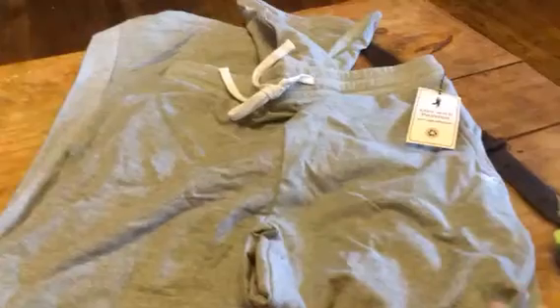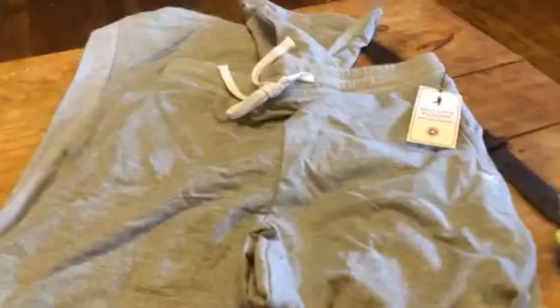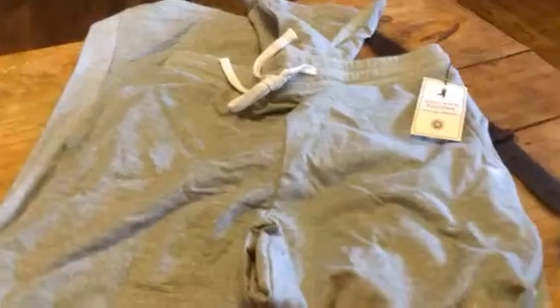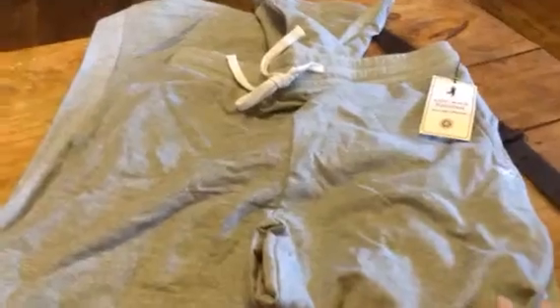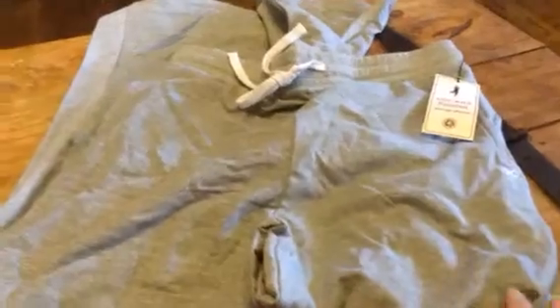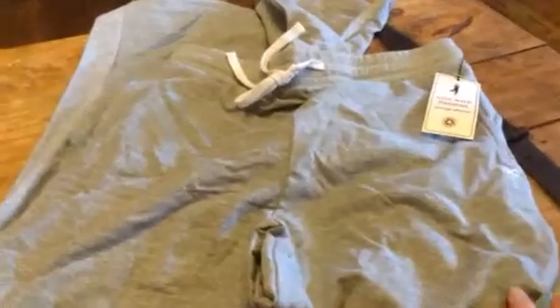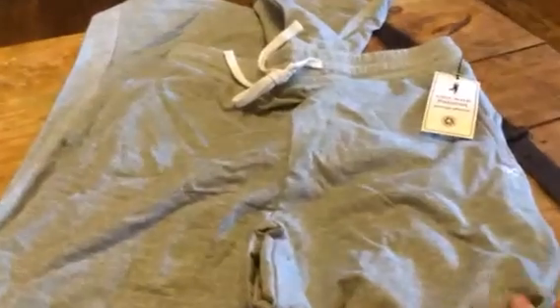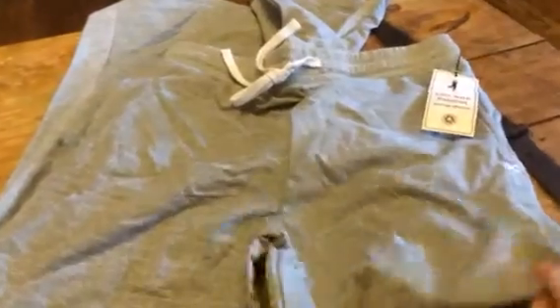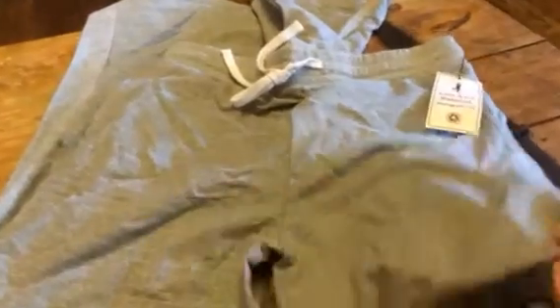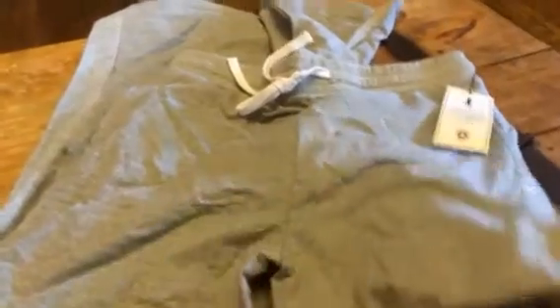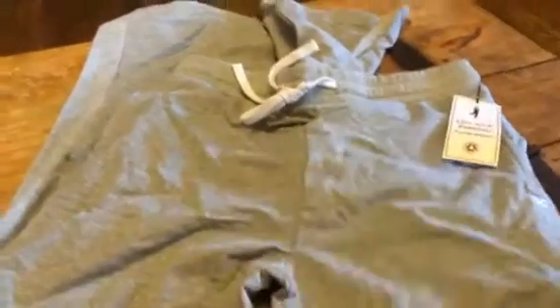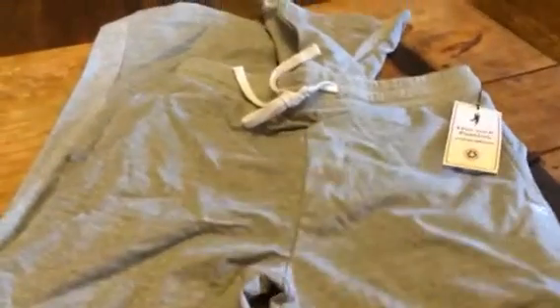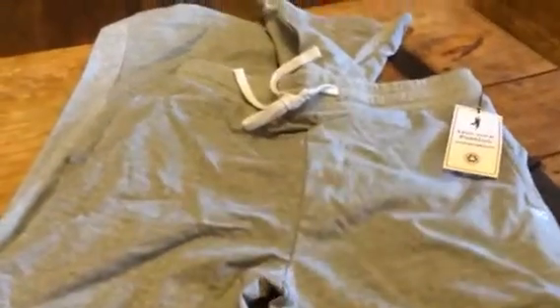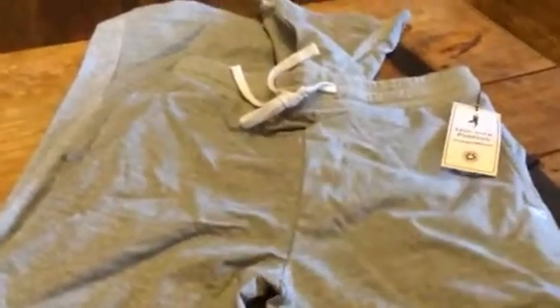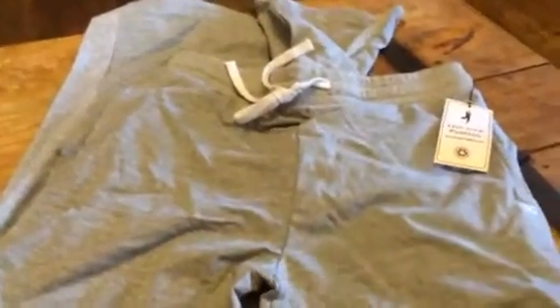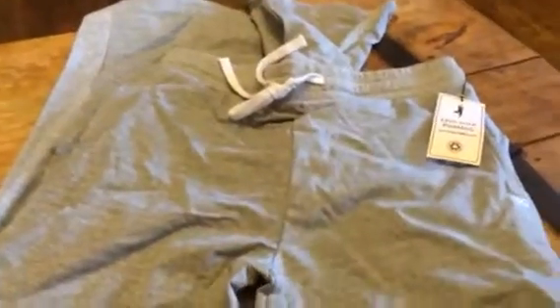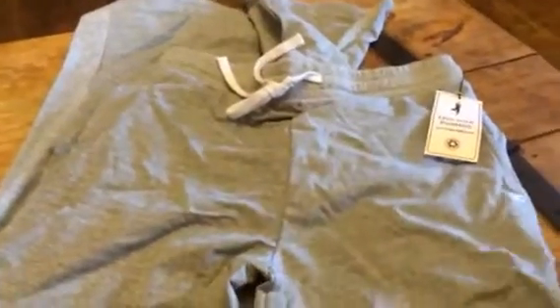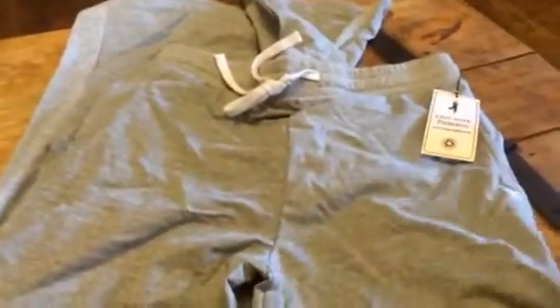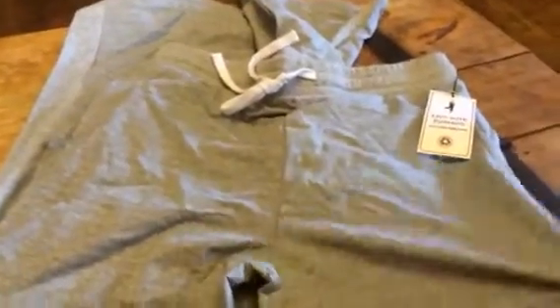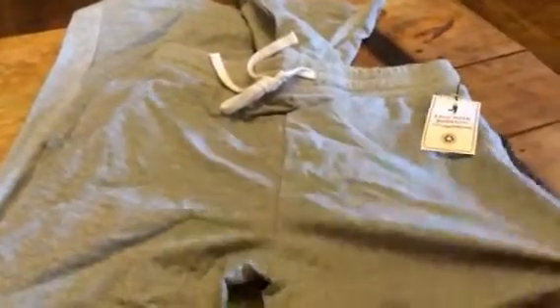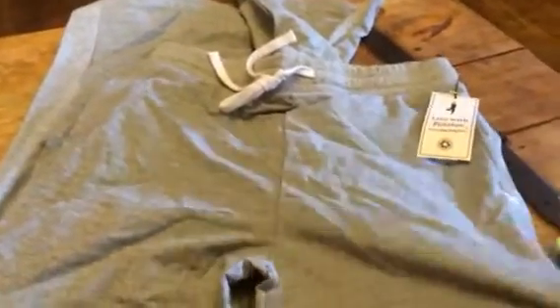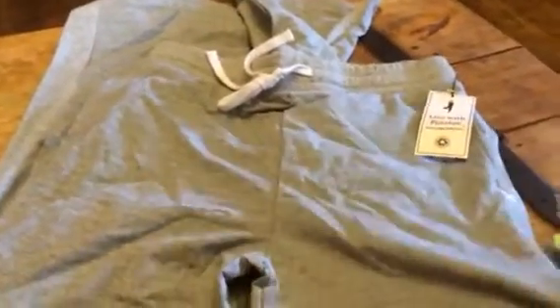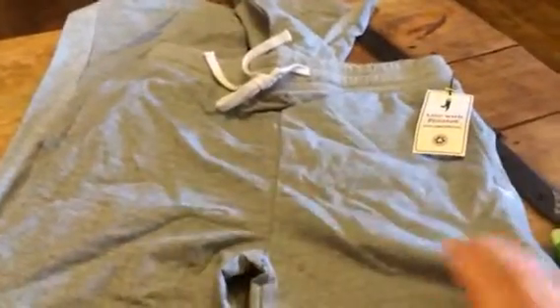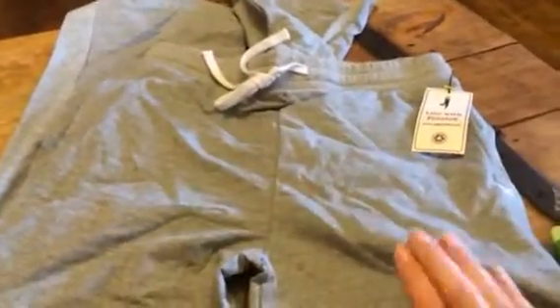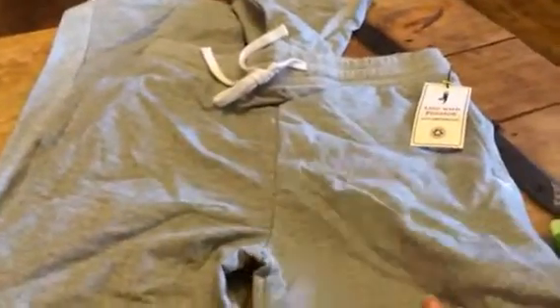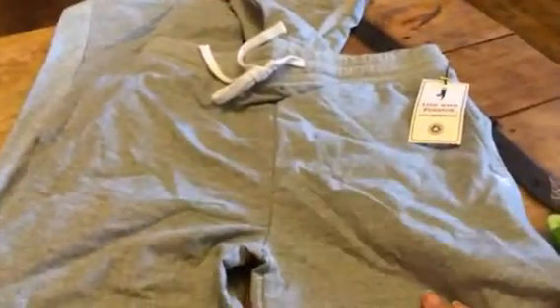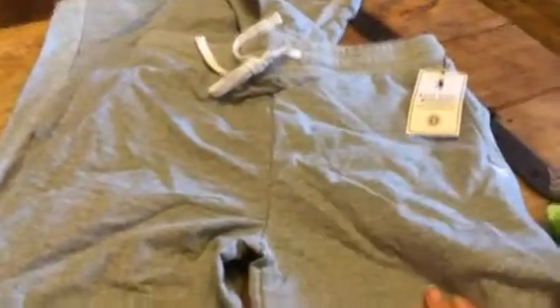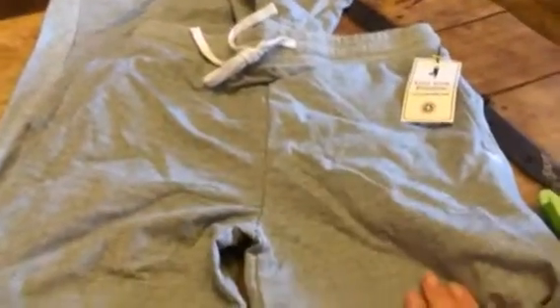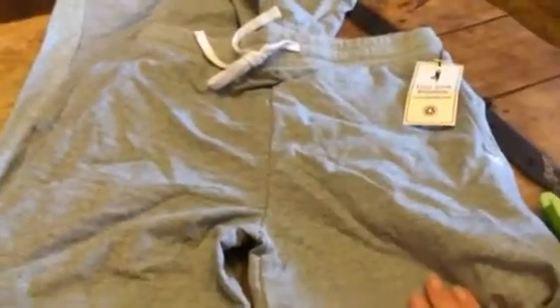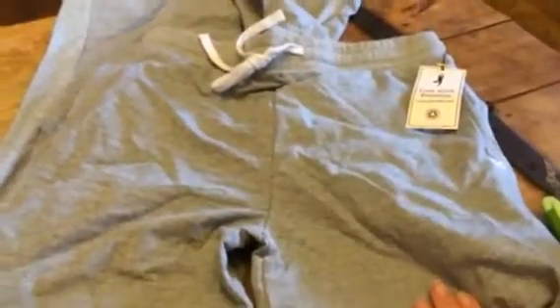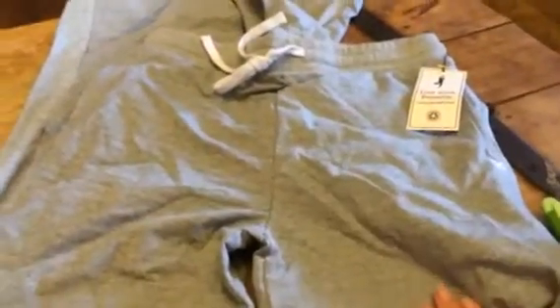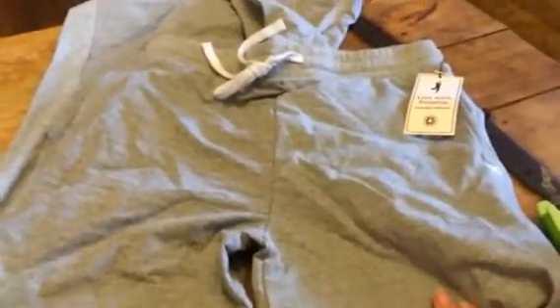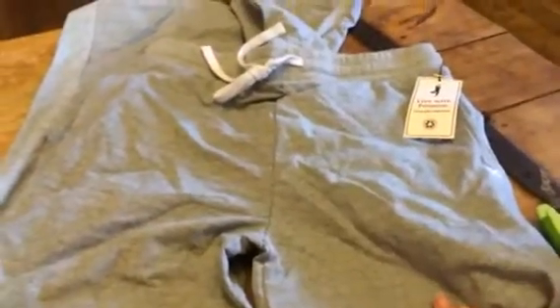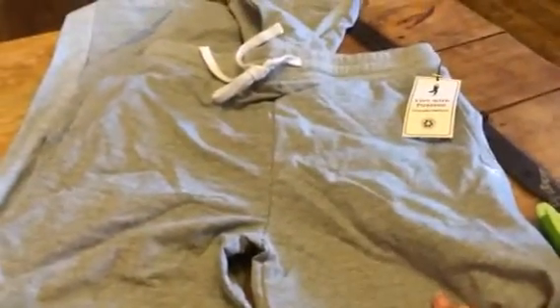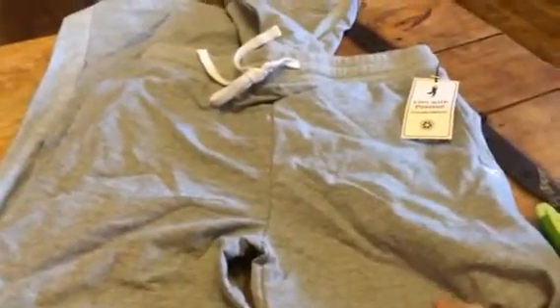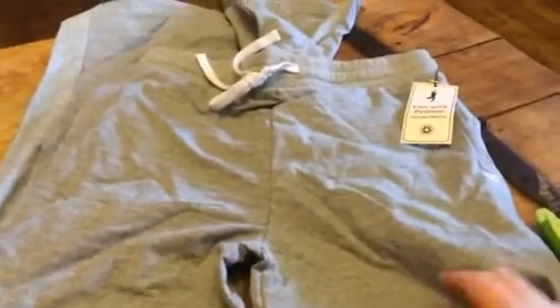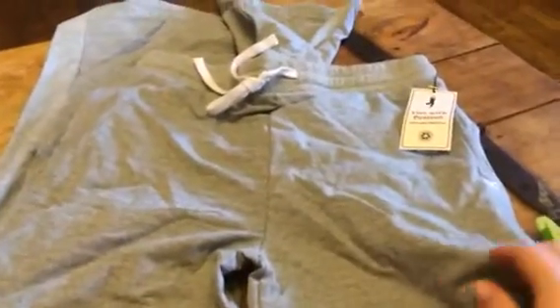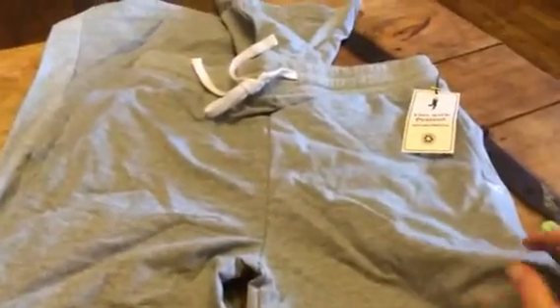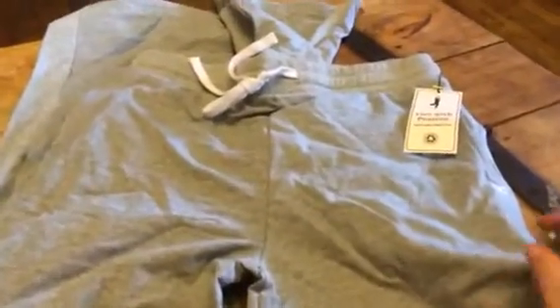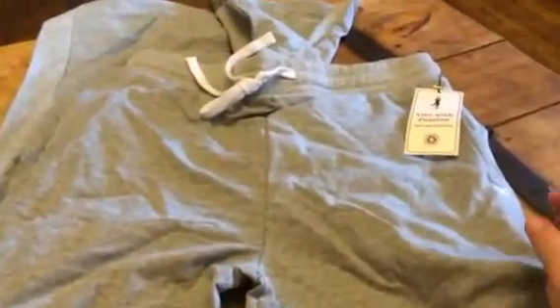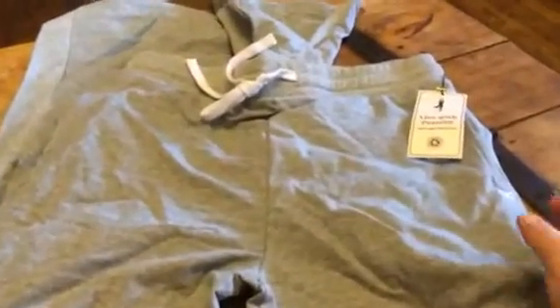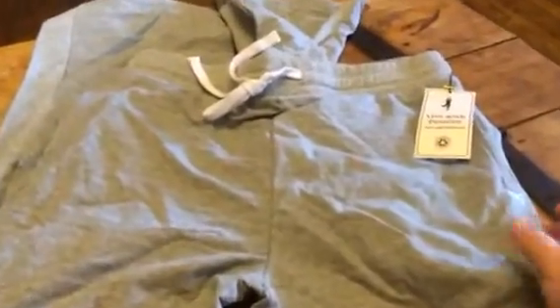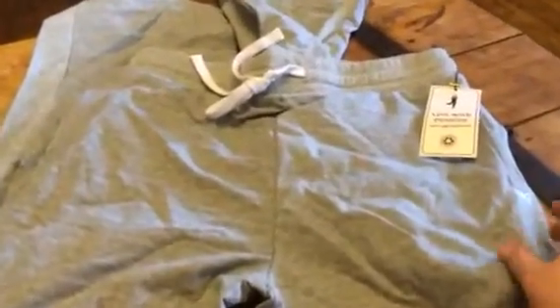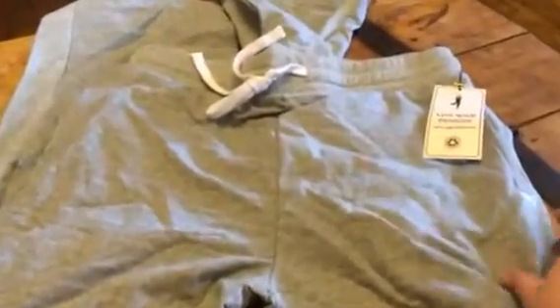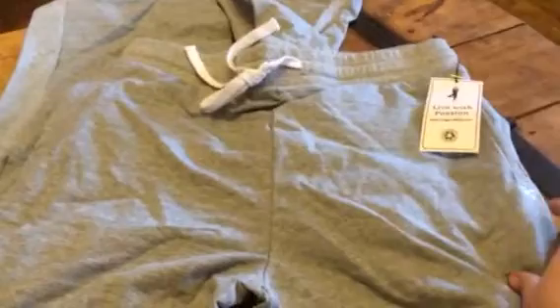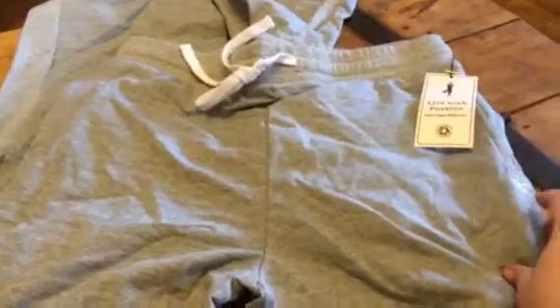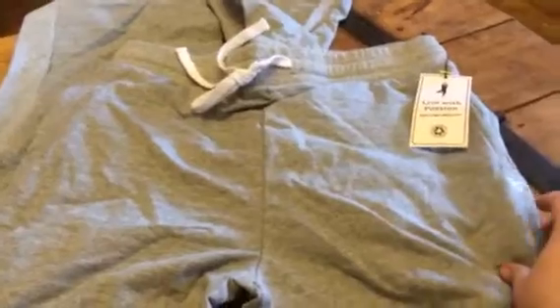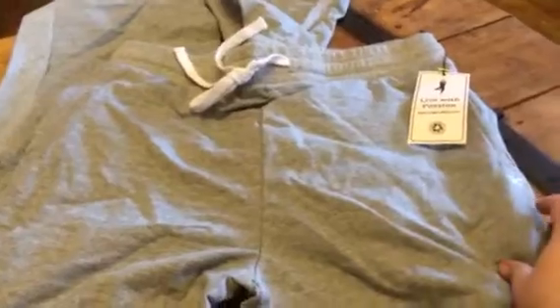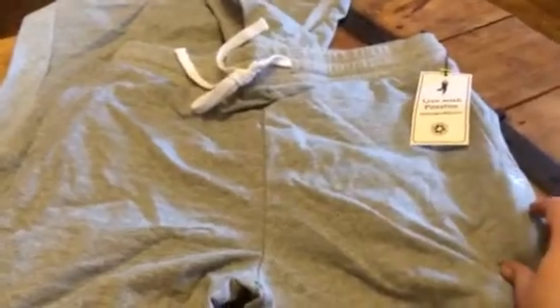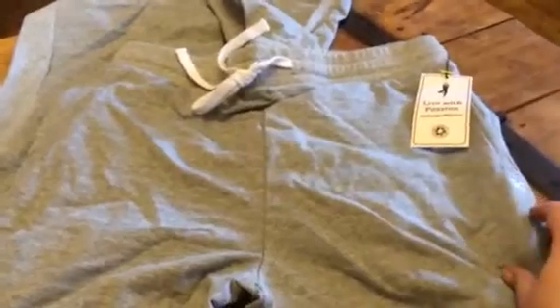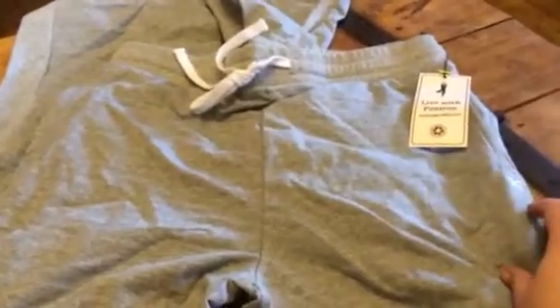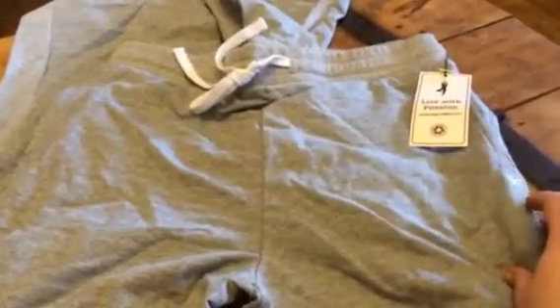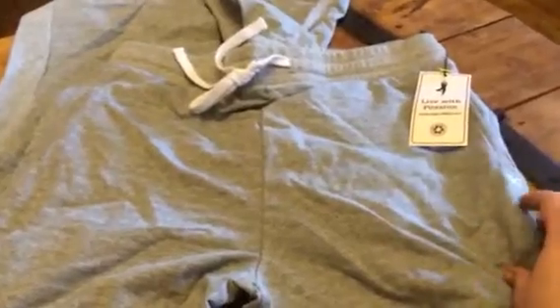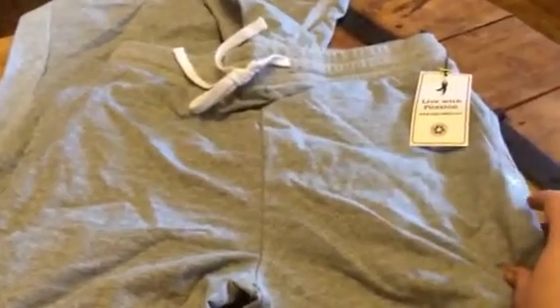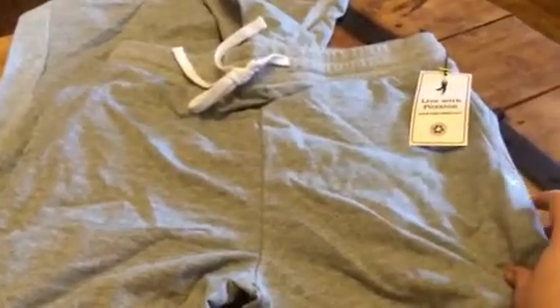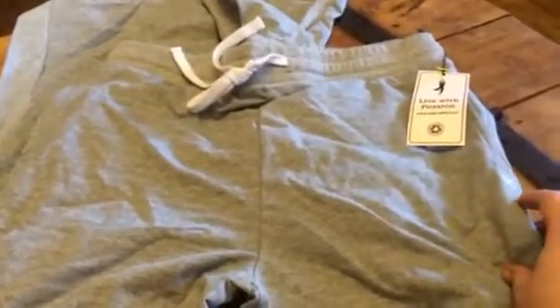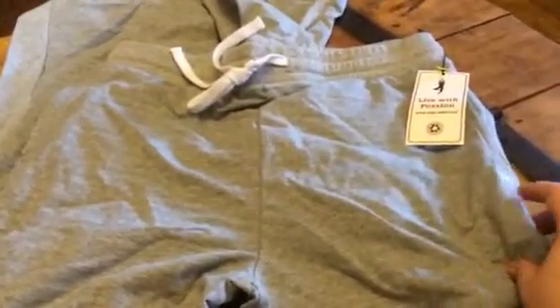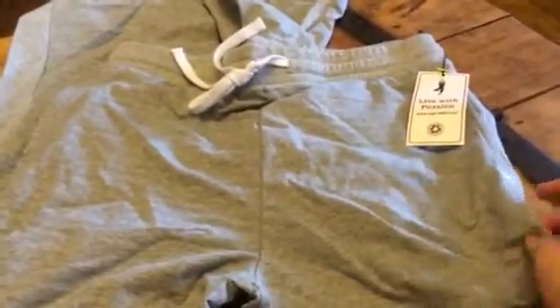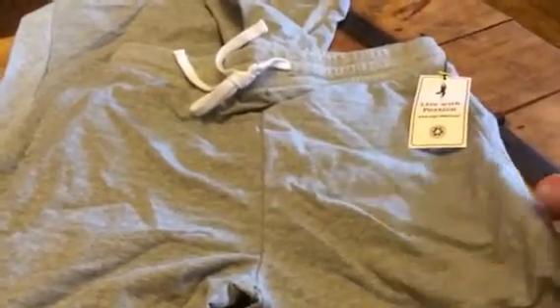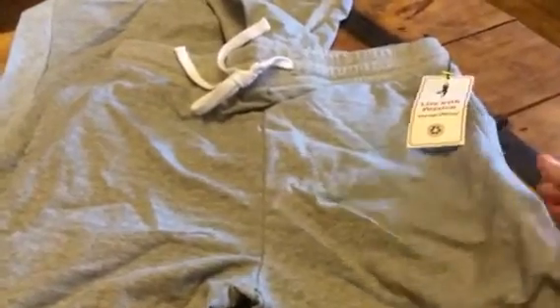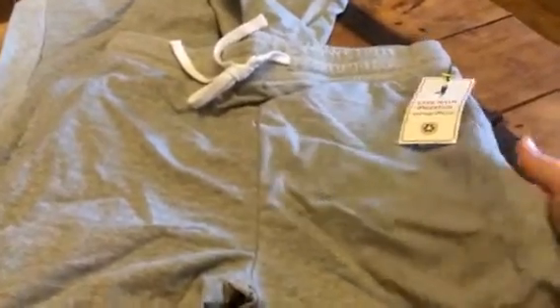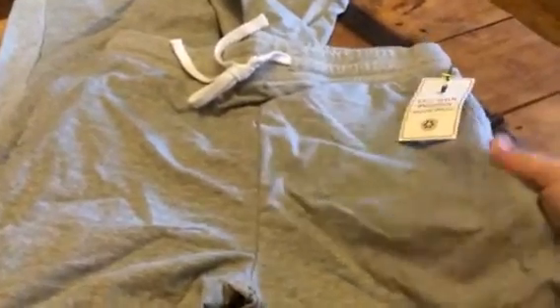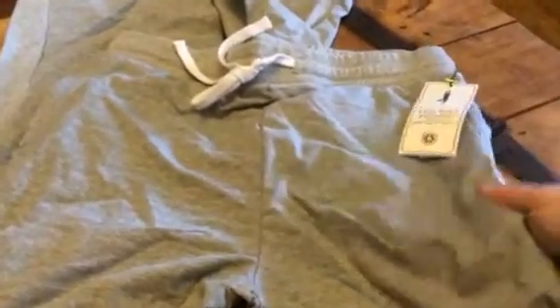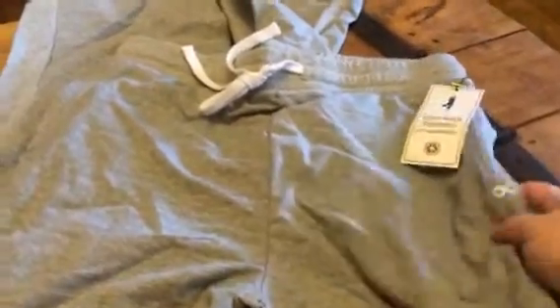Hey everybody, it's Bethany from Swoopsake's Diva. Today I'm reviewing these great men's yoga pants. These are from Yoga Addict.